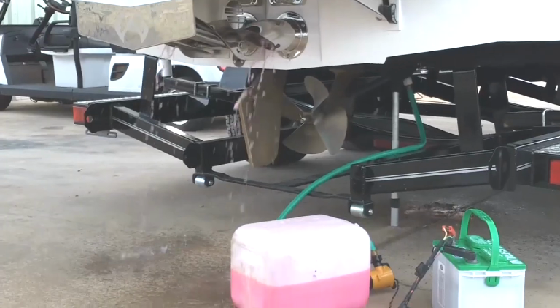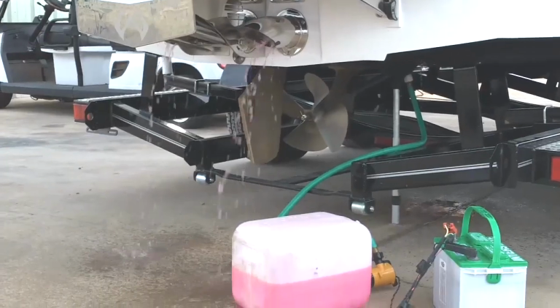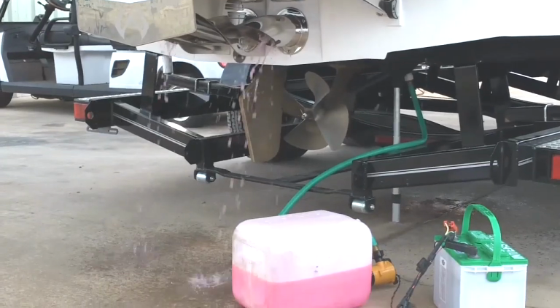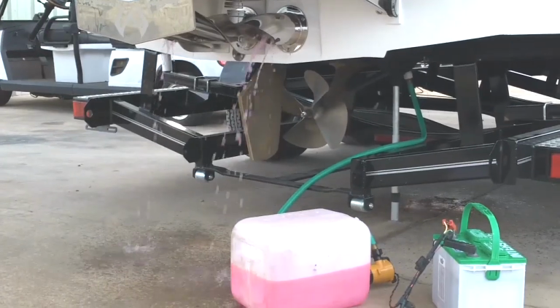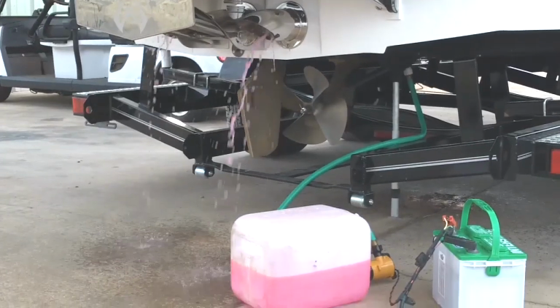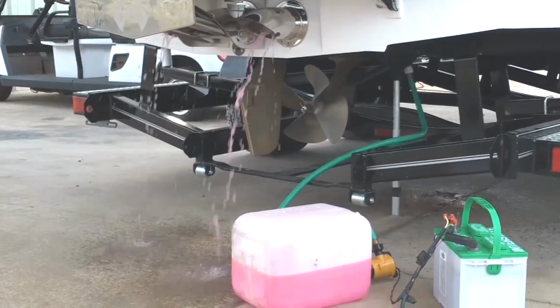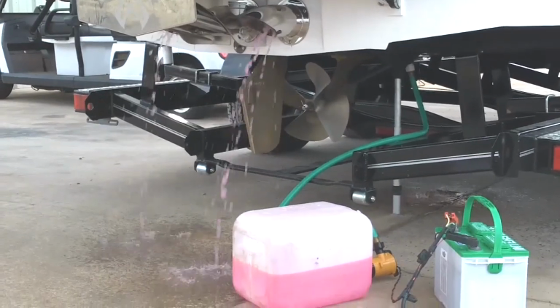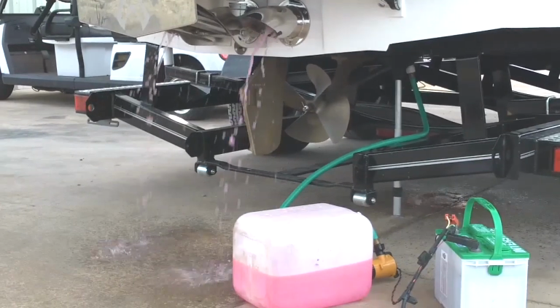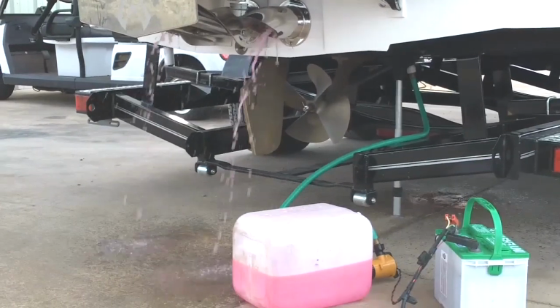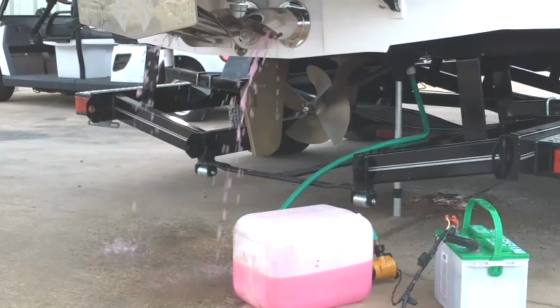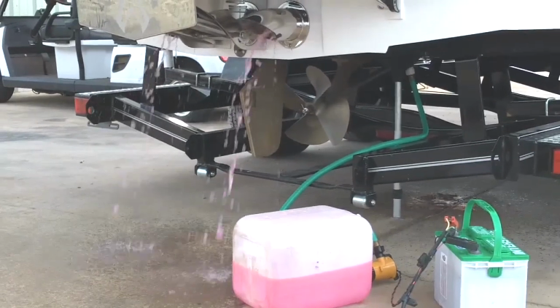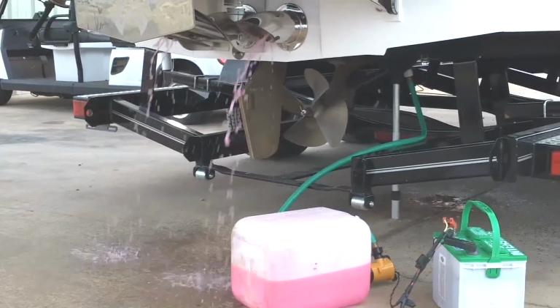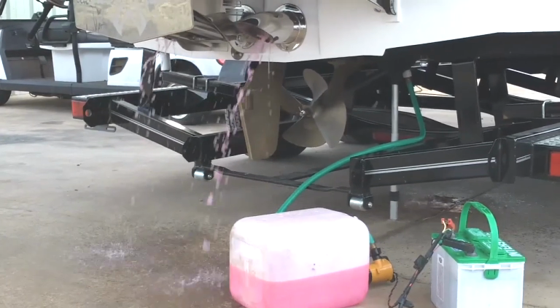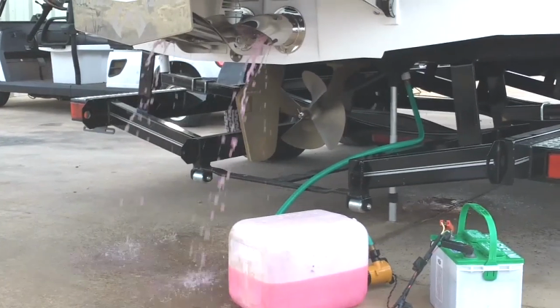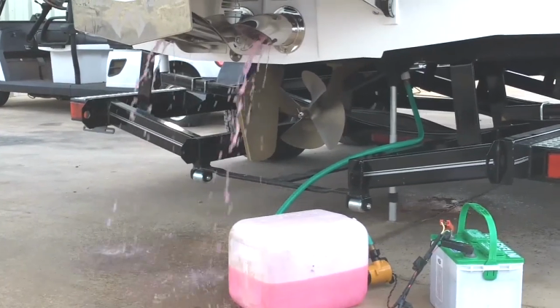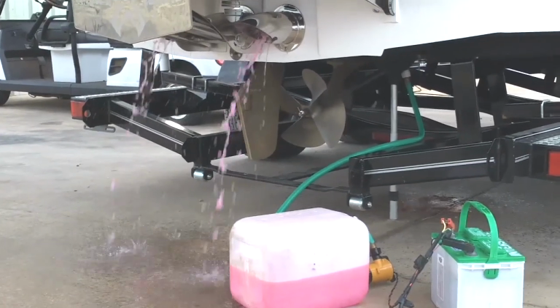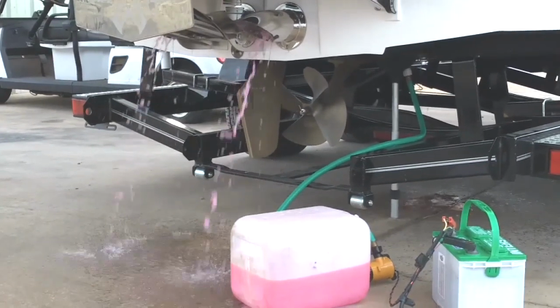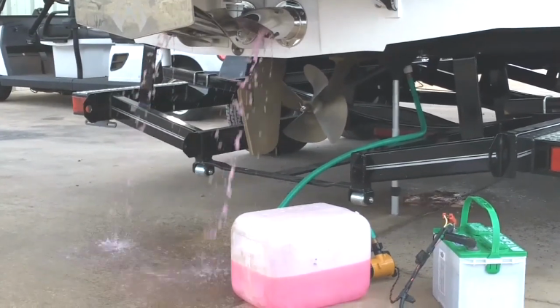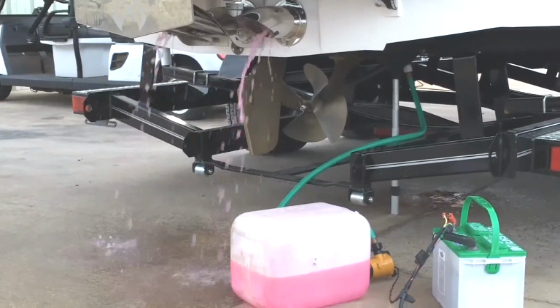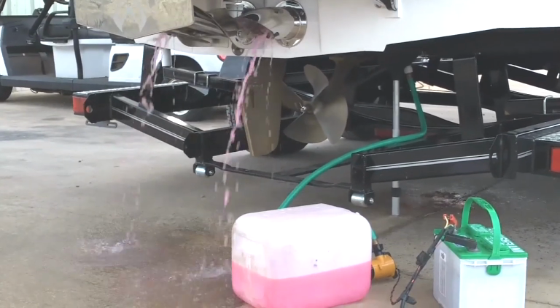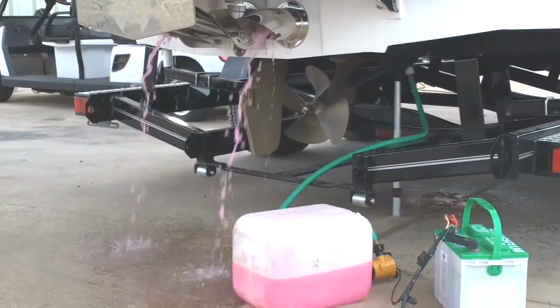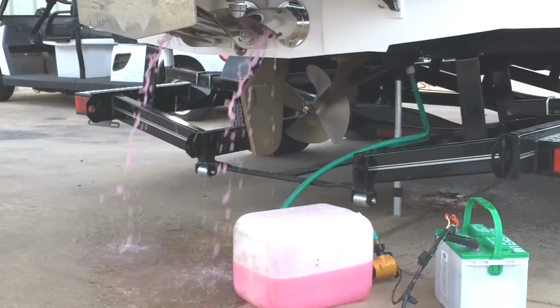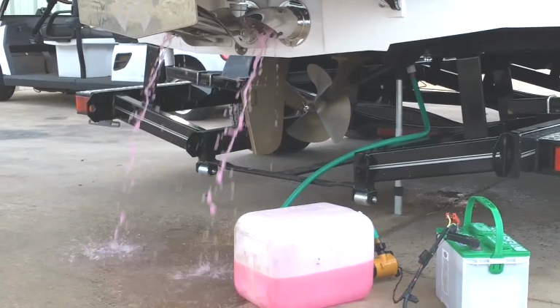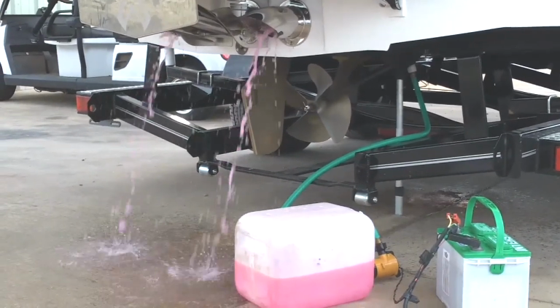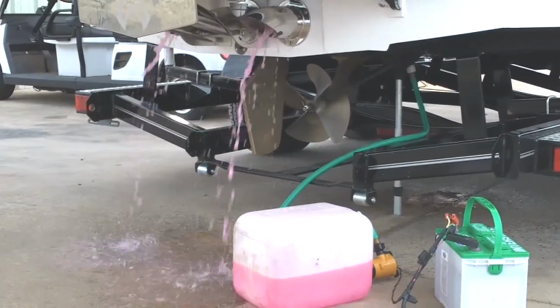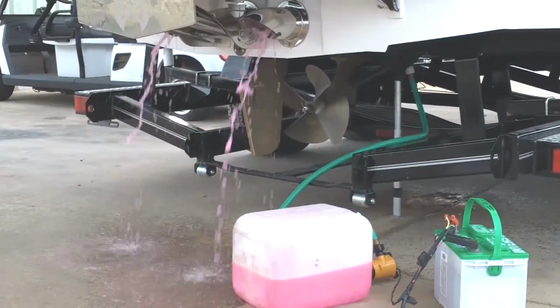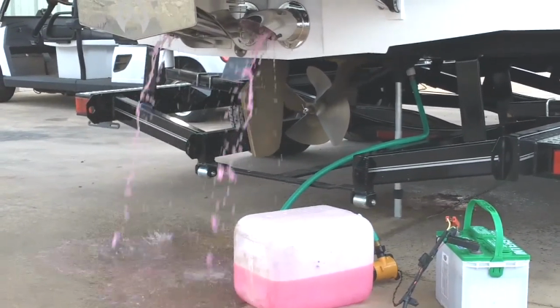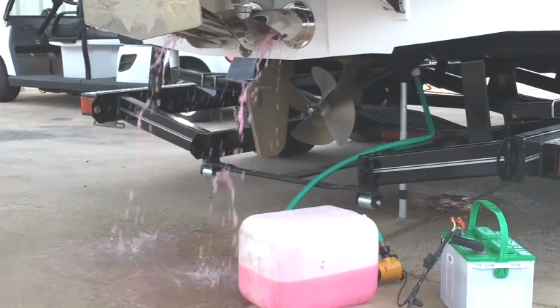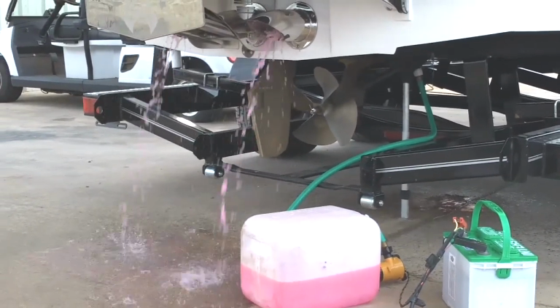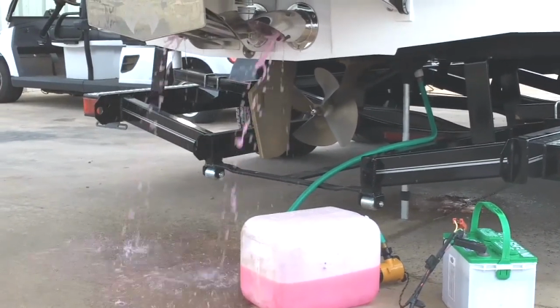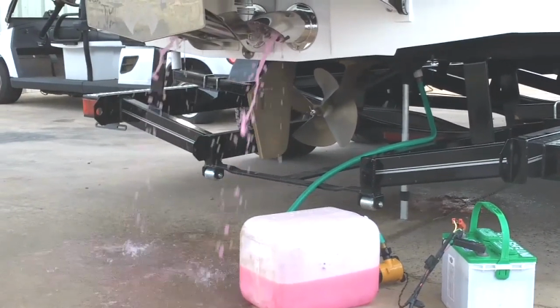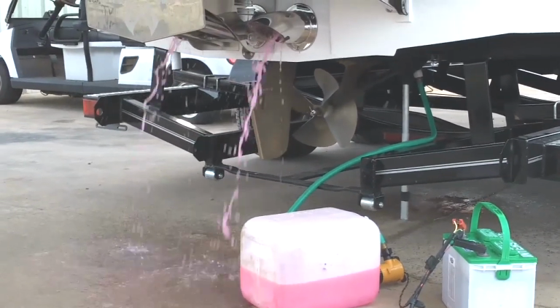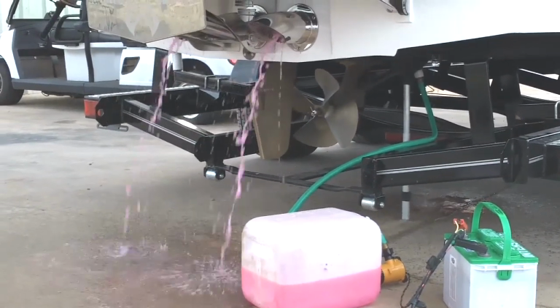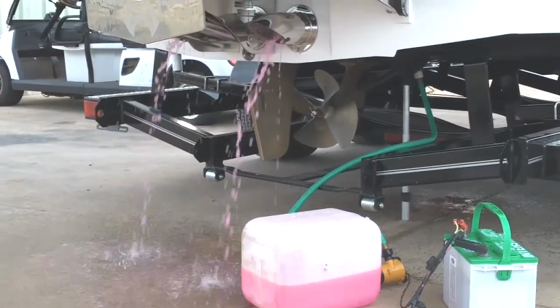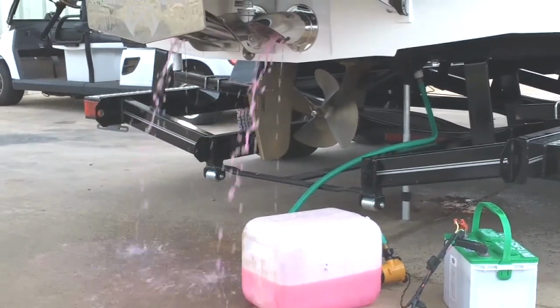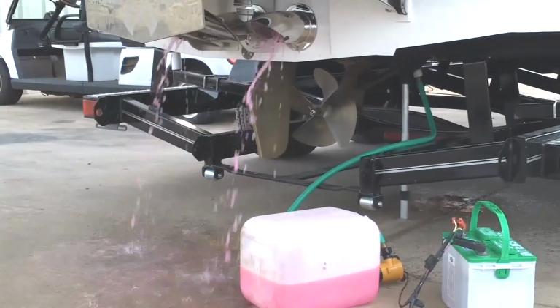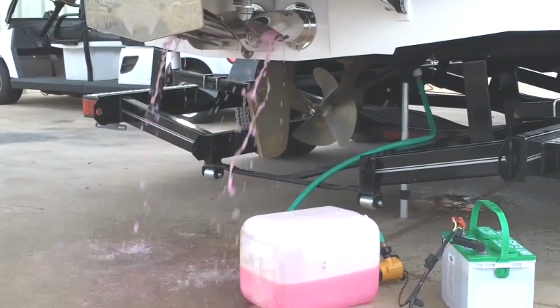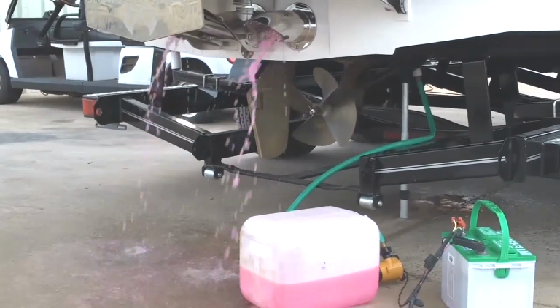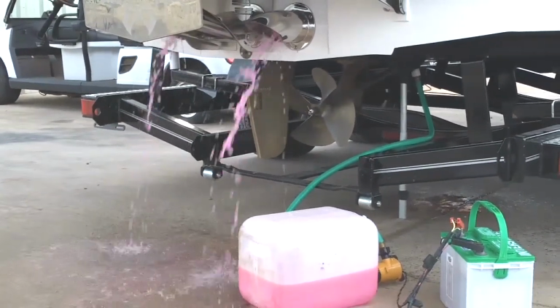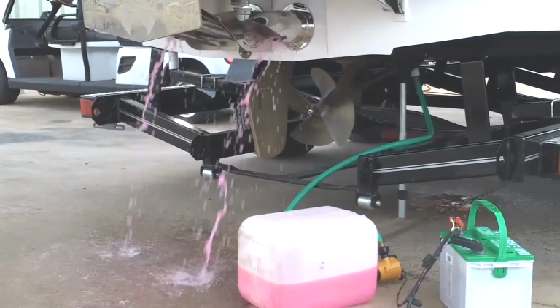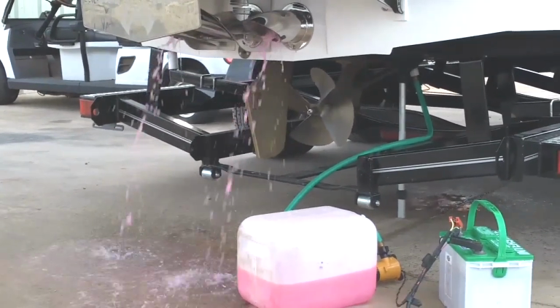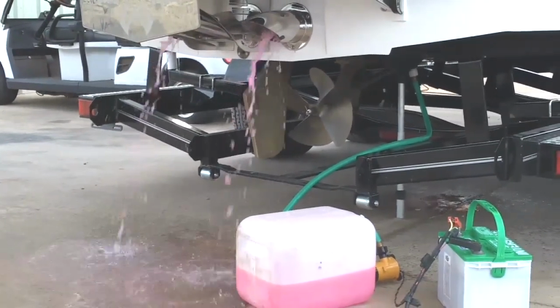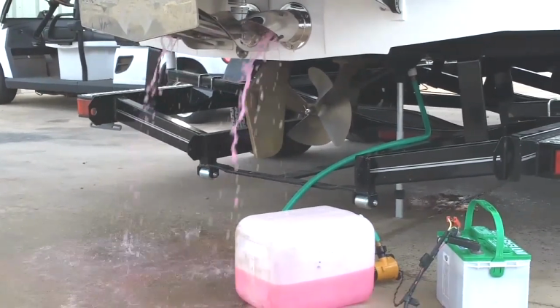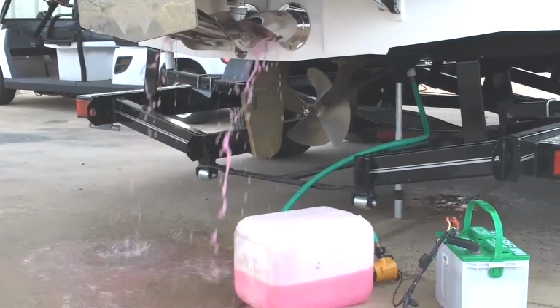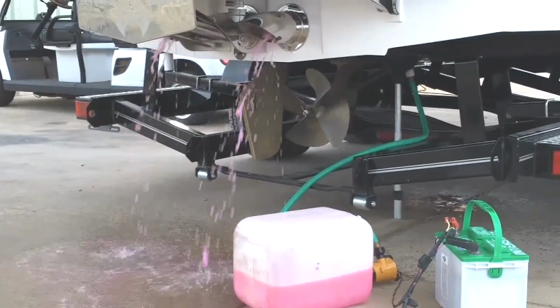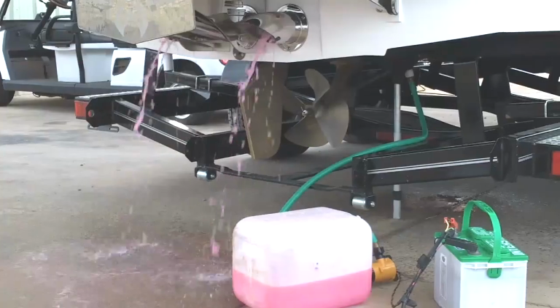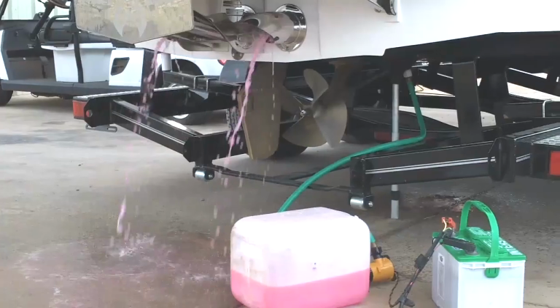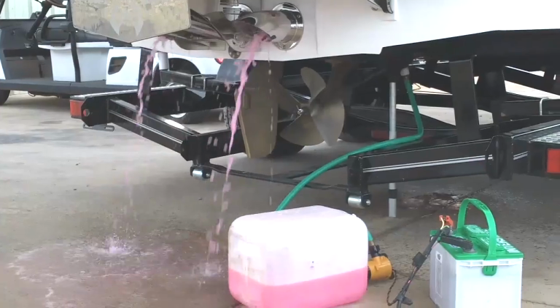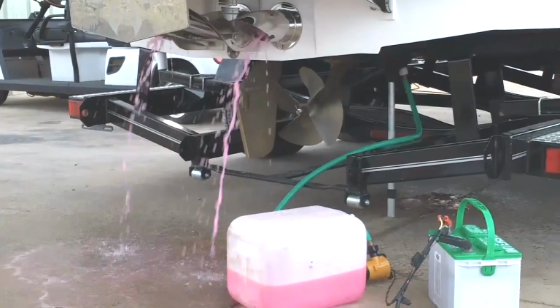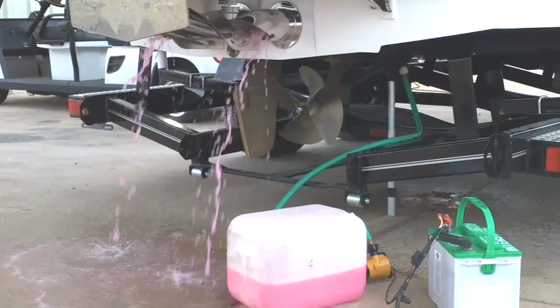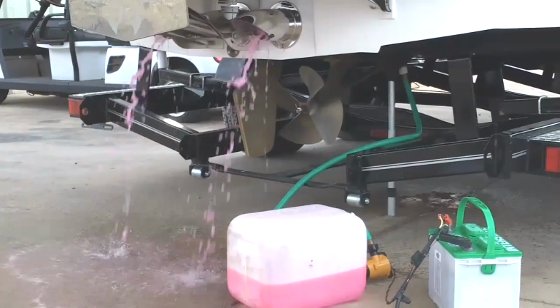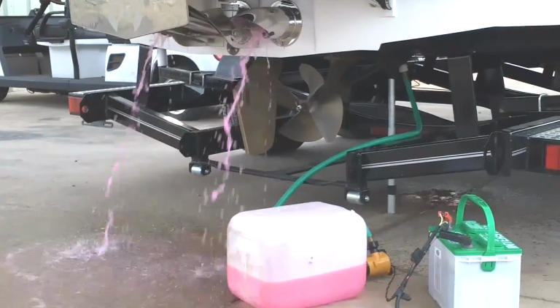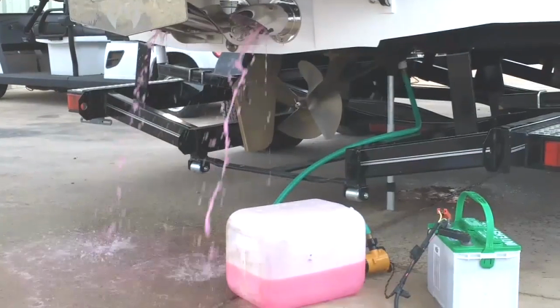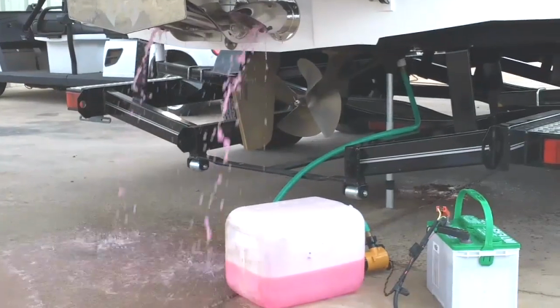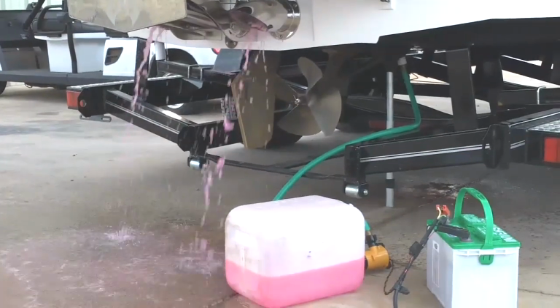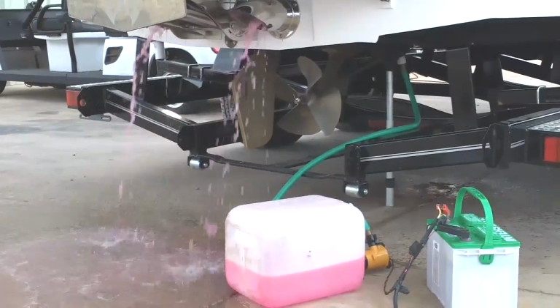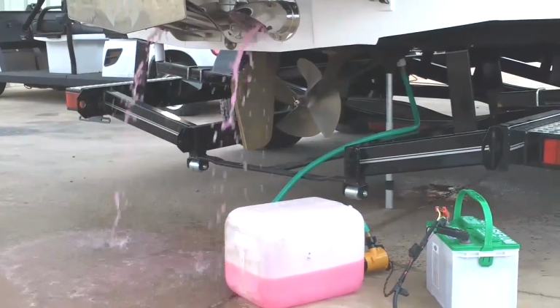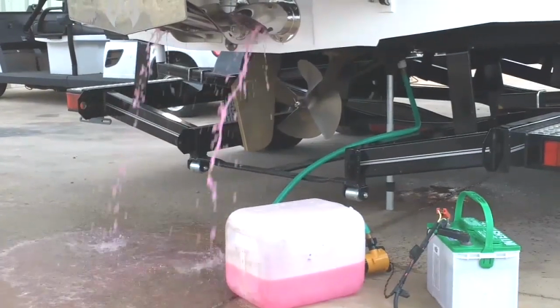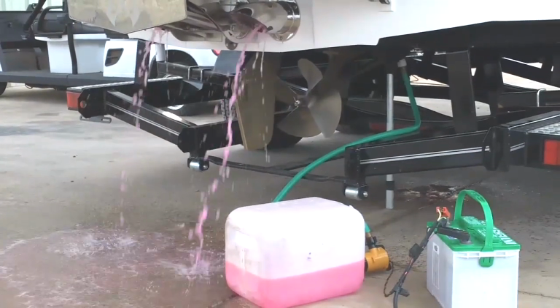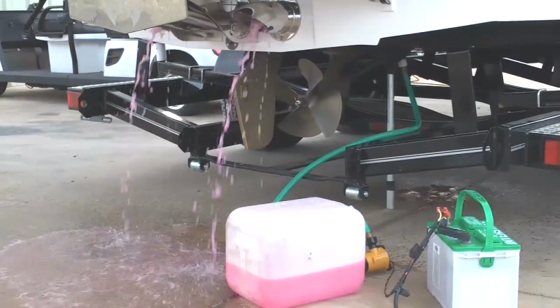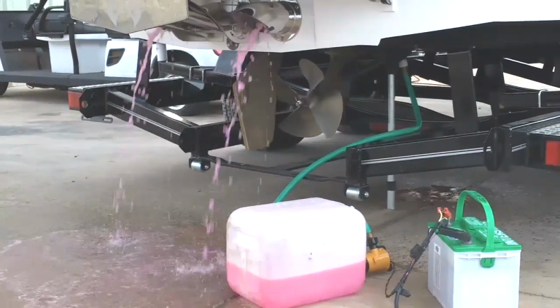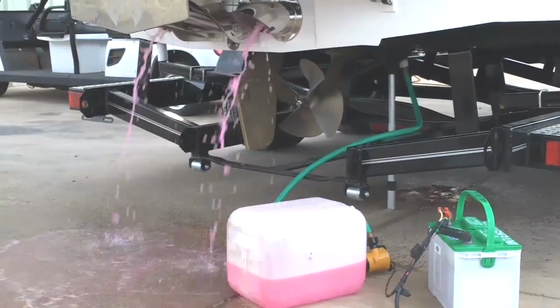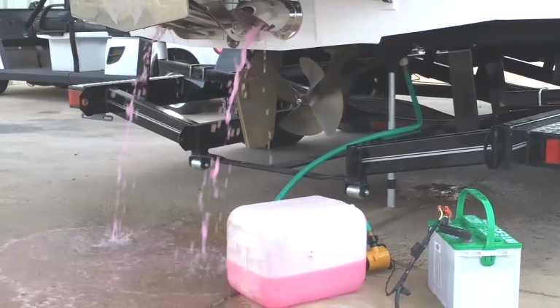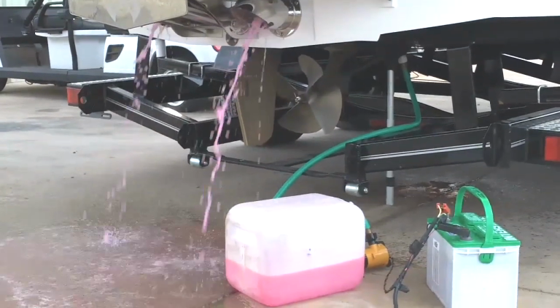As you can see, antifreeze is now starting to come out the back of the exhaust, which is what we're after.